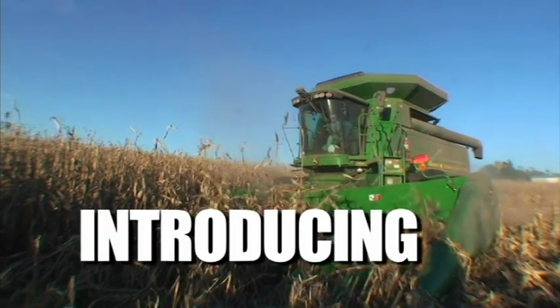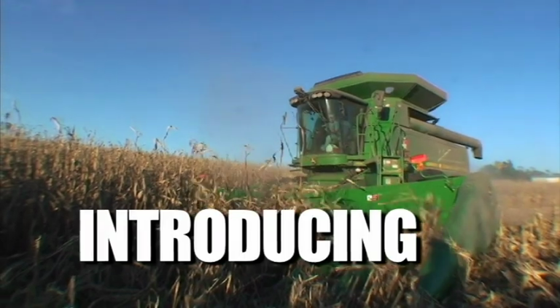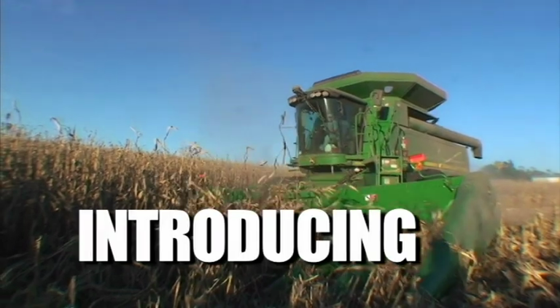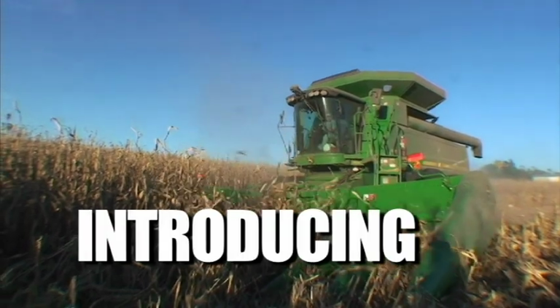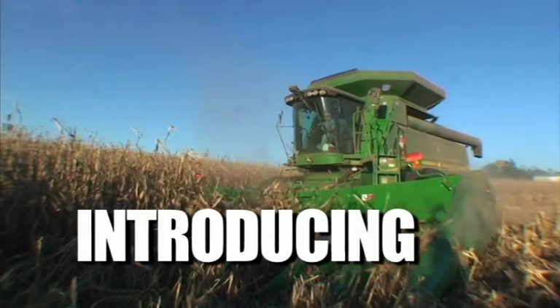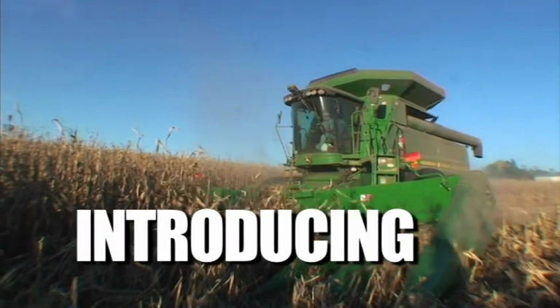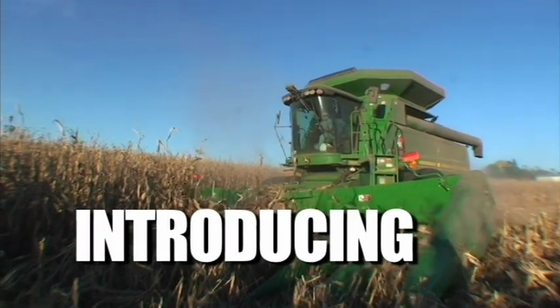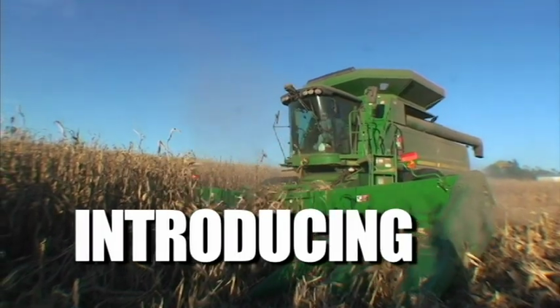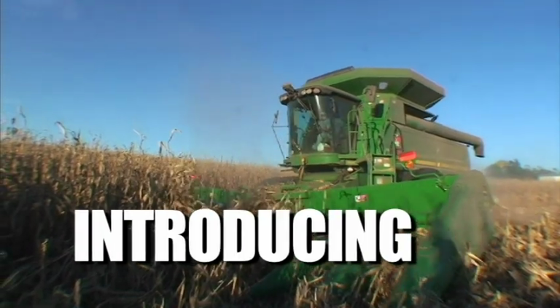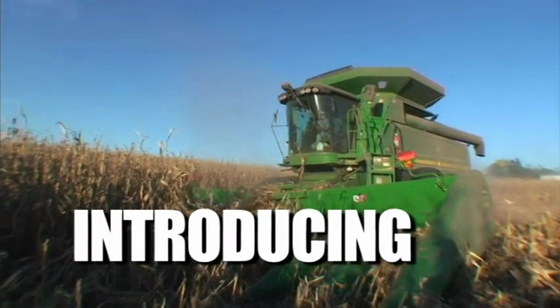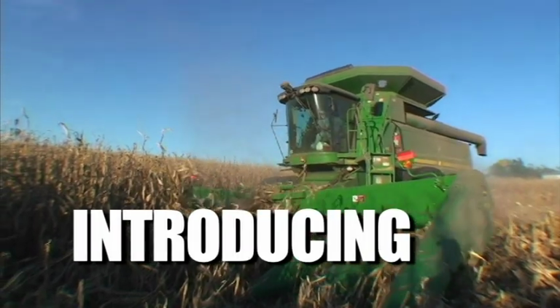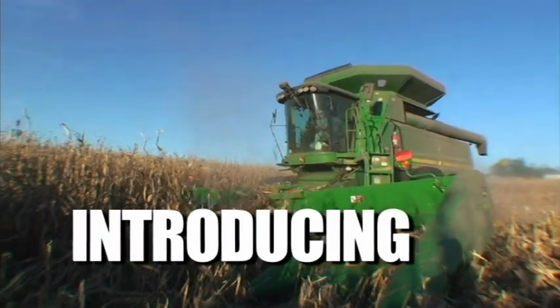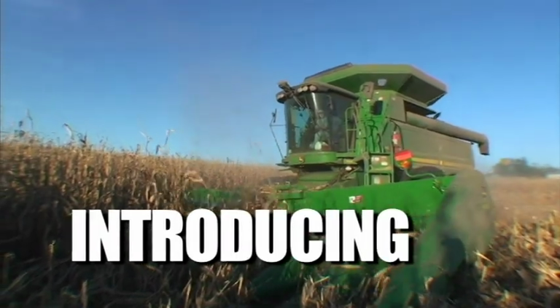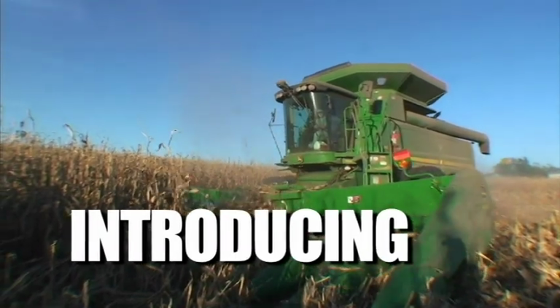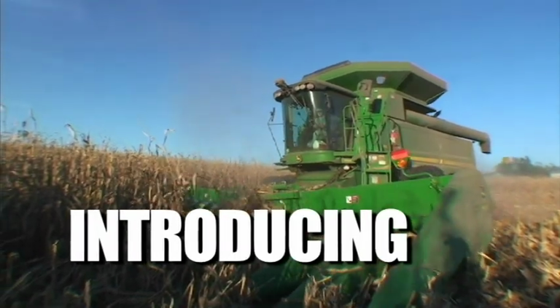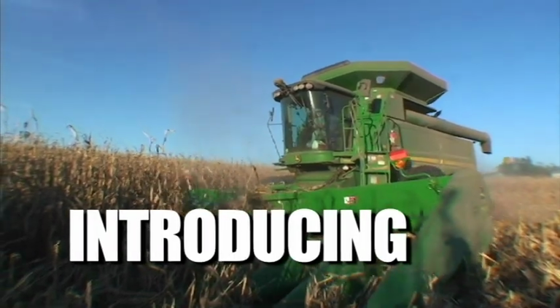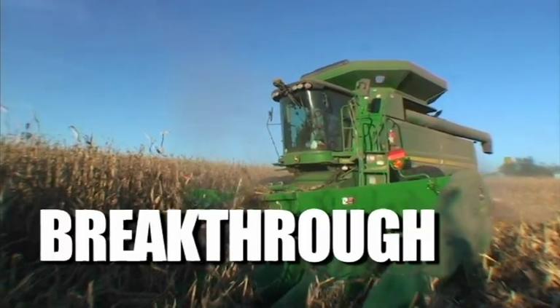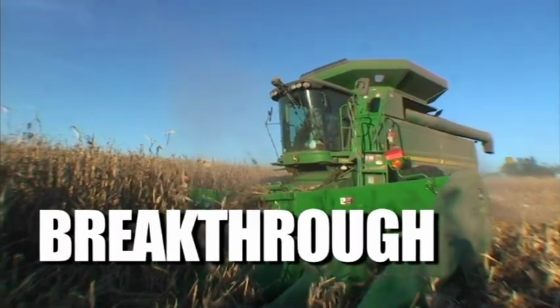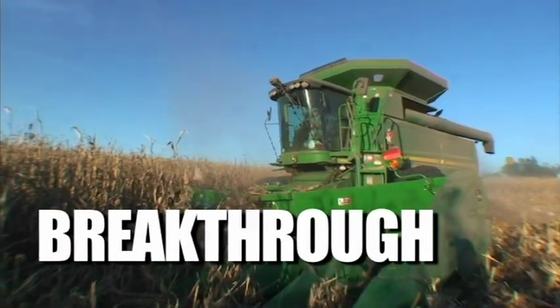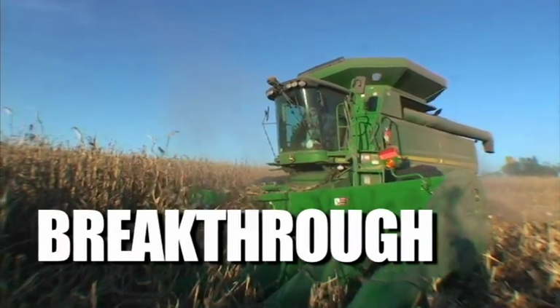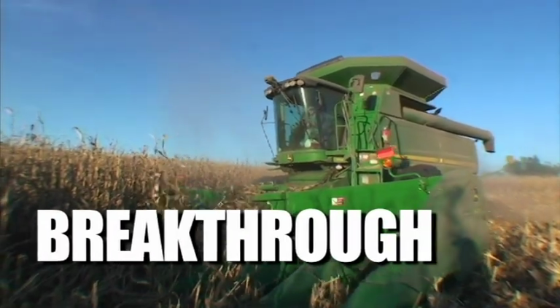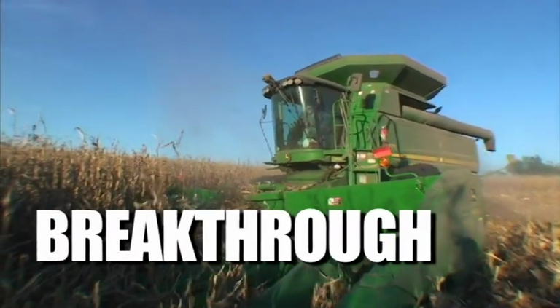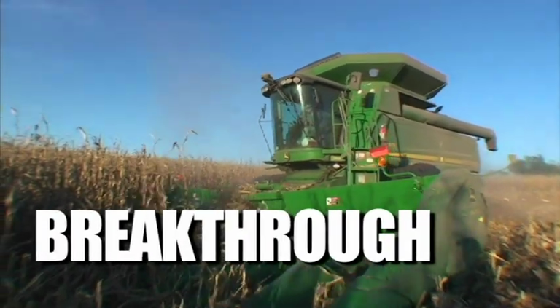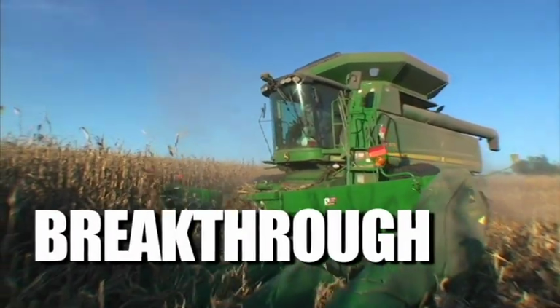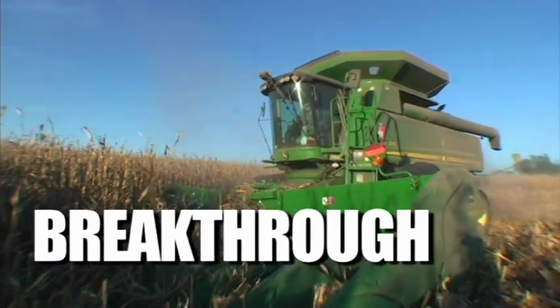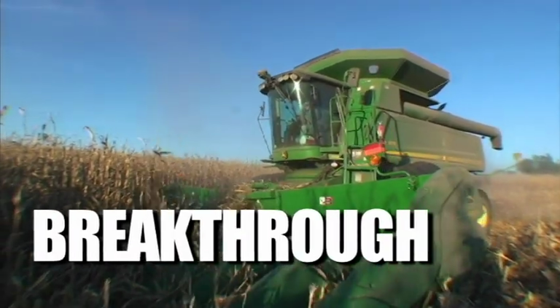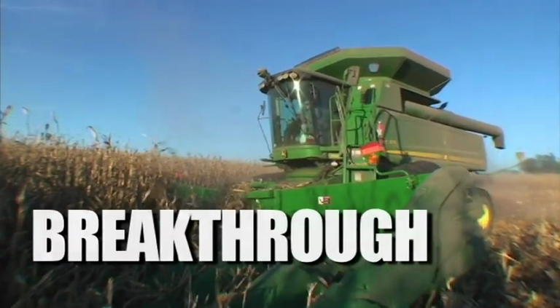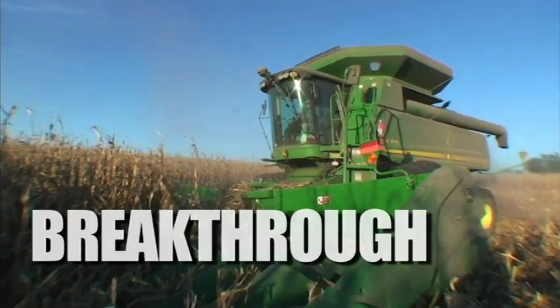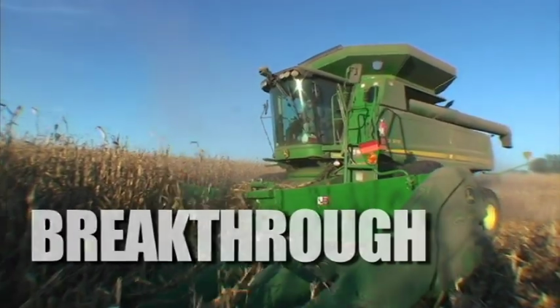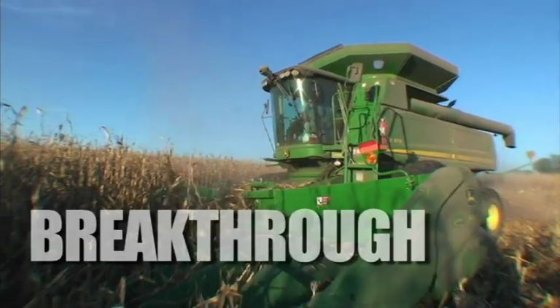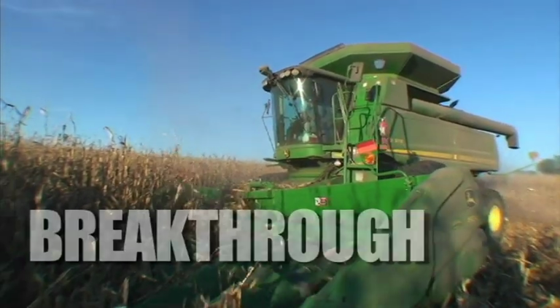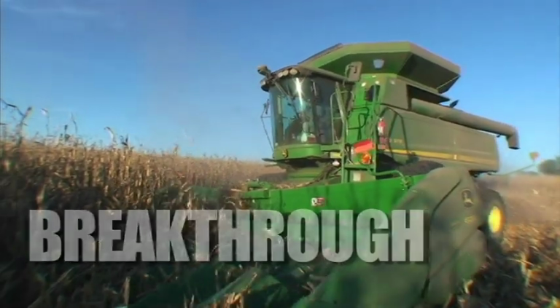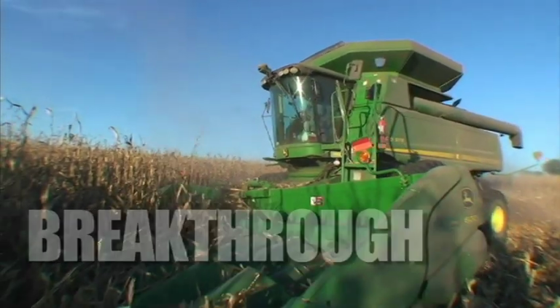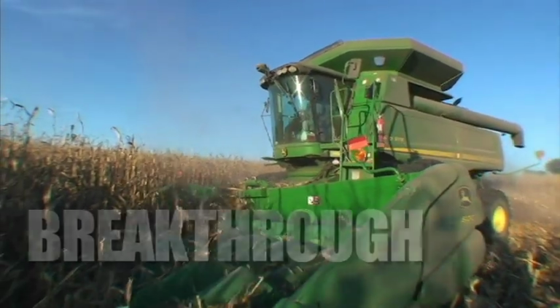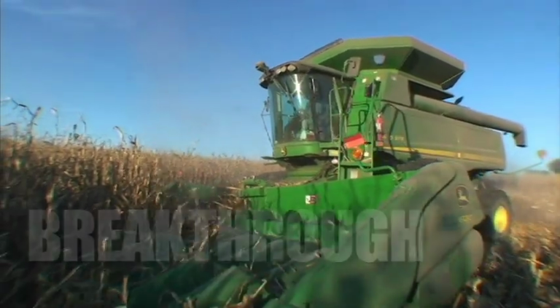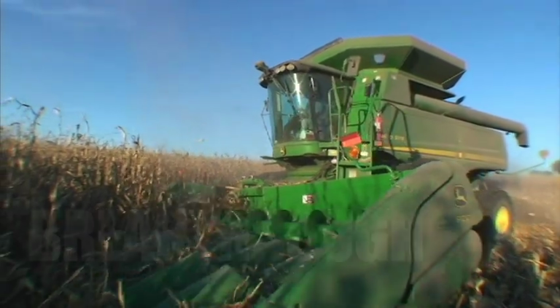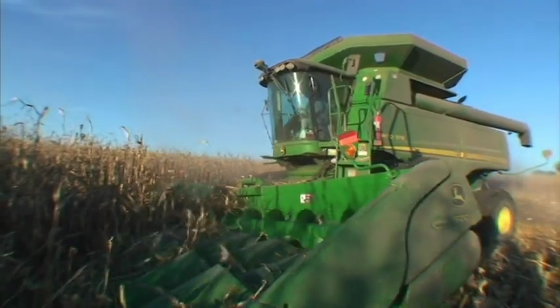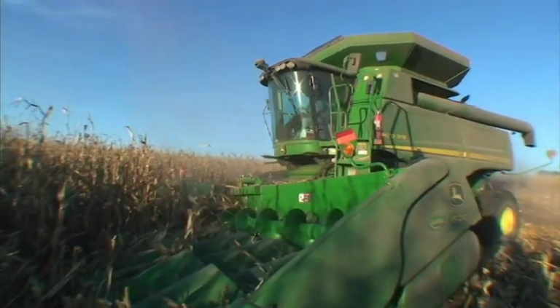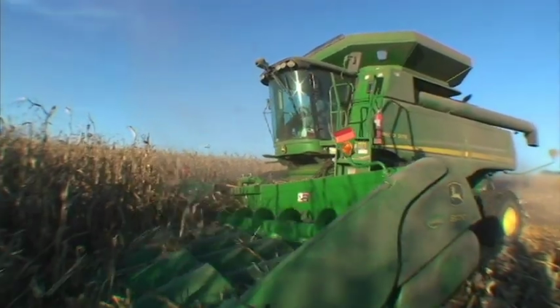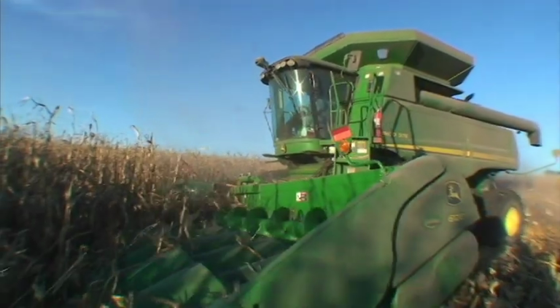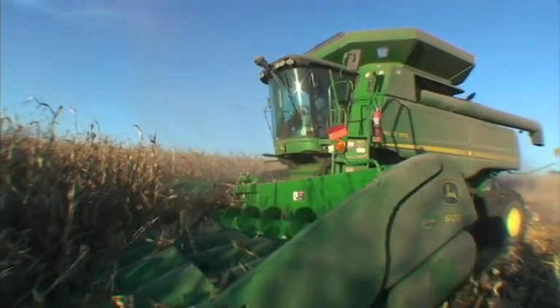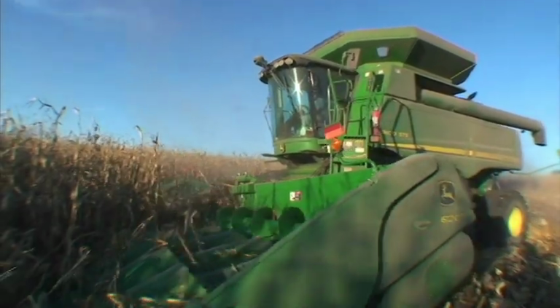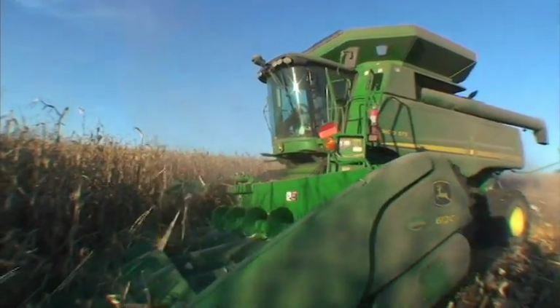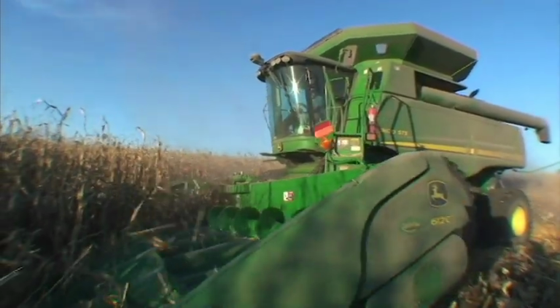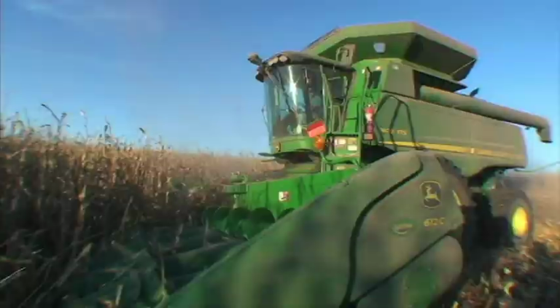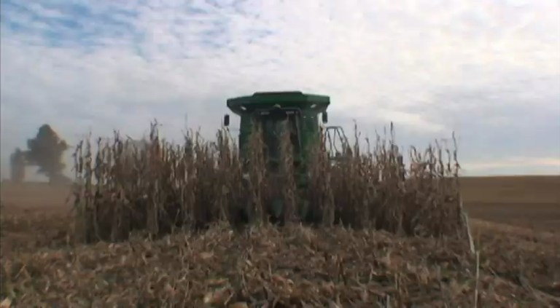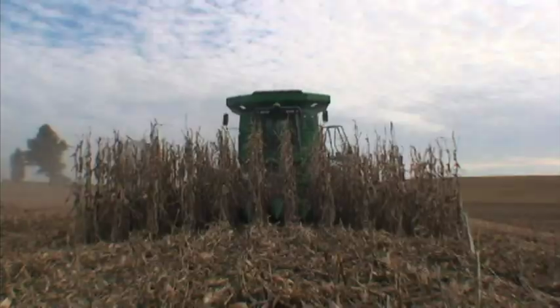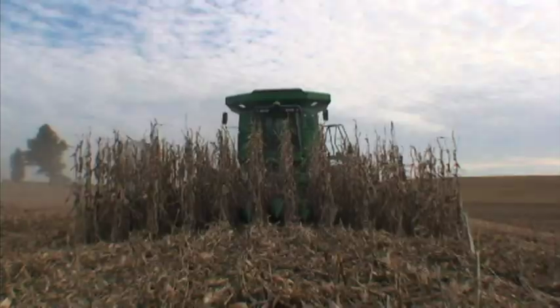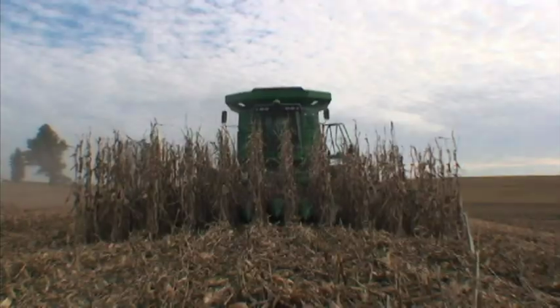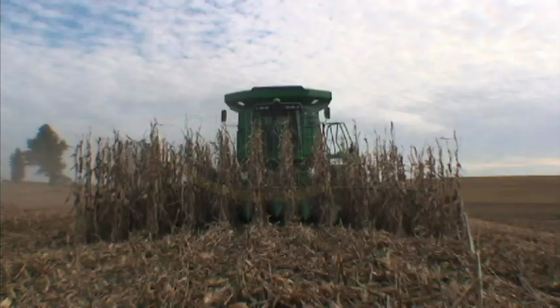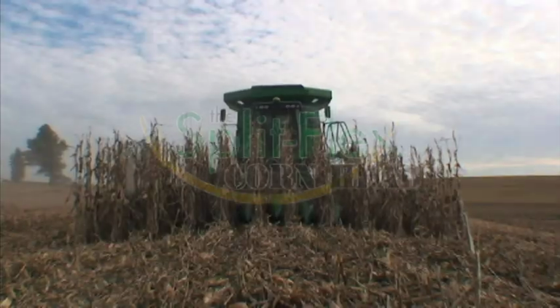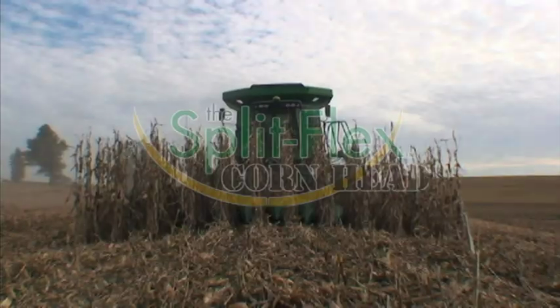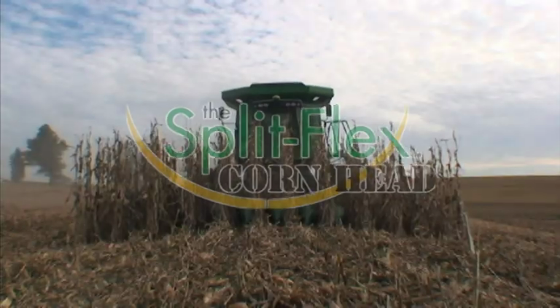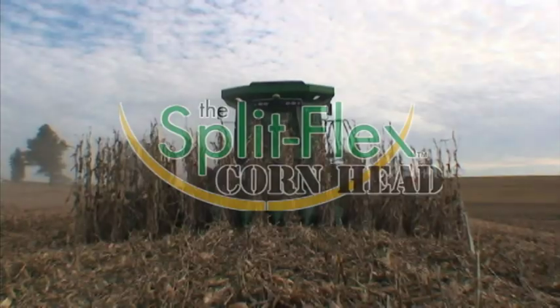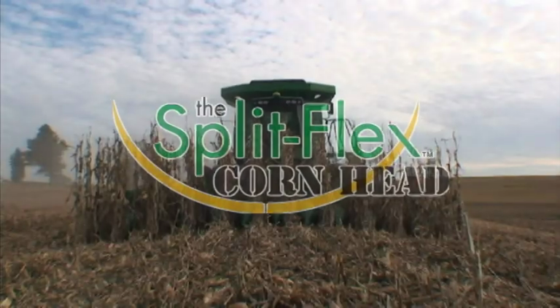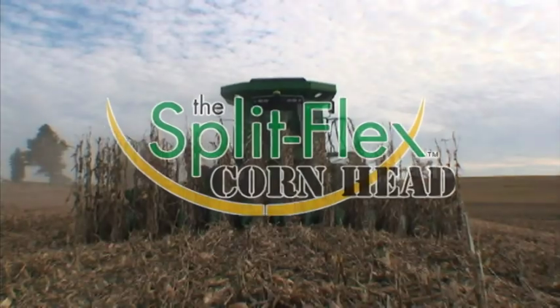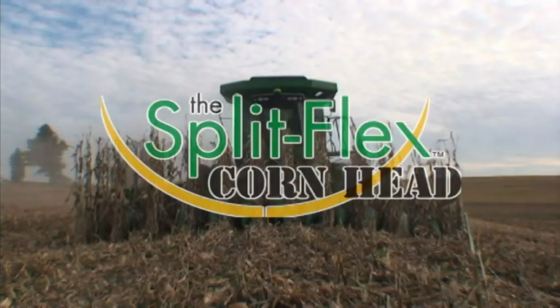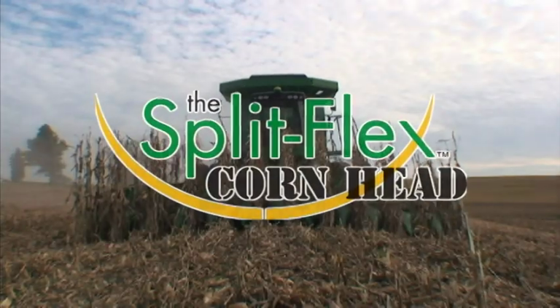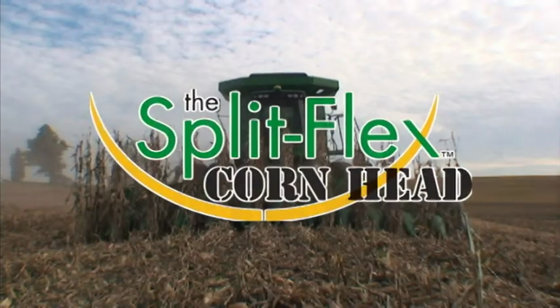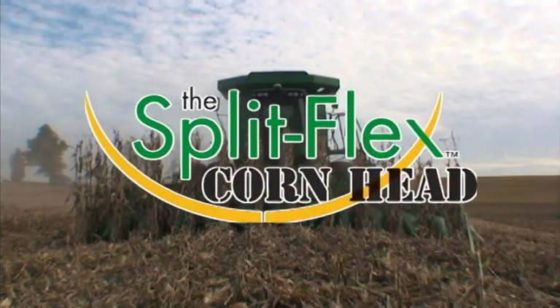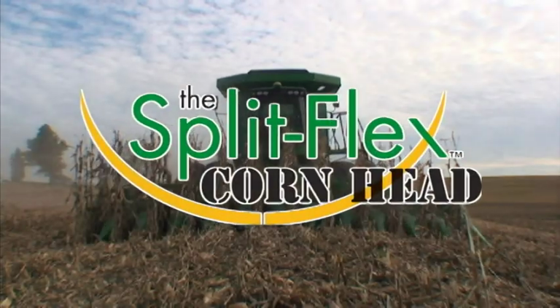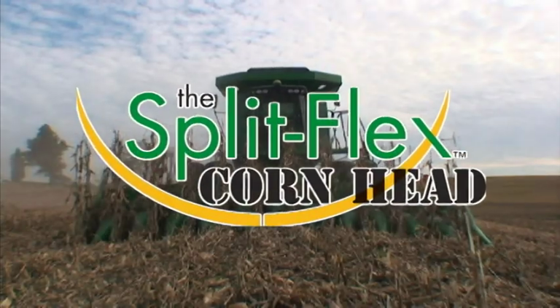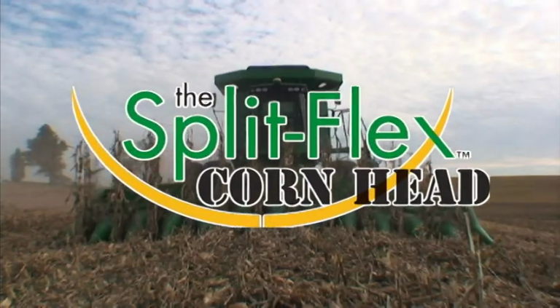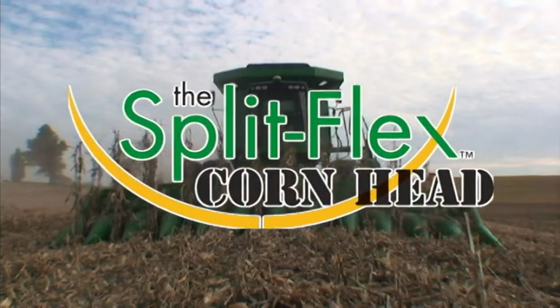Introducing the most significant breakthrough in agricultural design for corn heads in recent times: the Split Flex Corn Head.